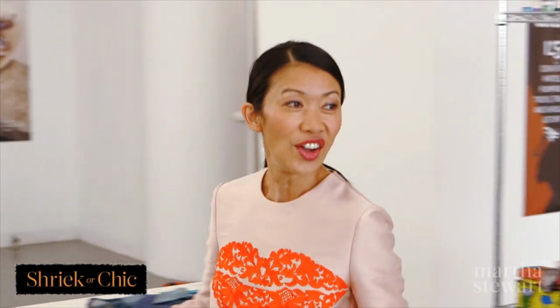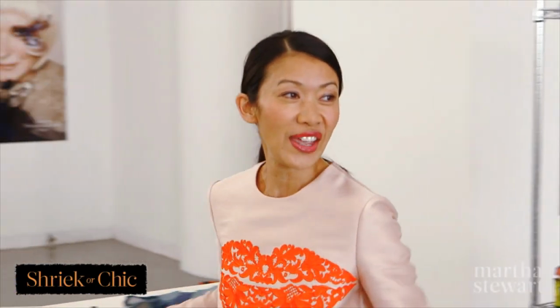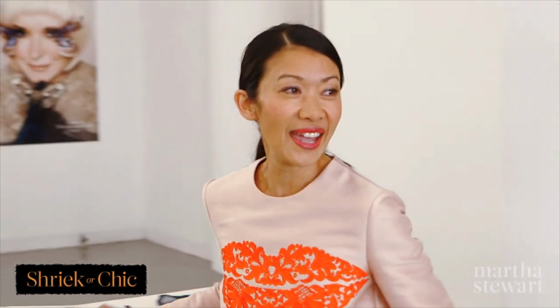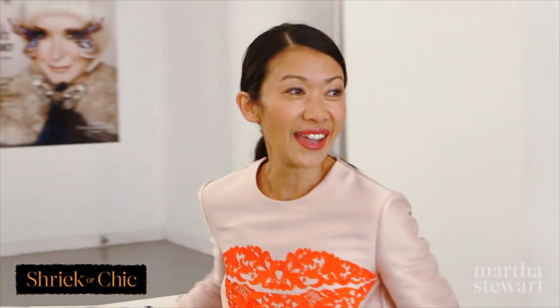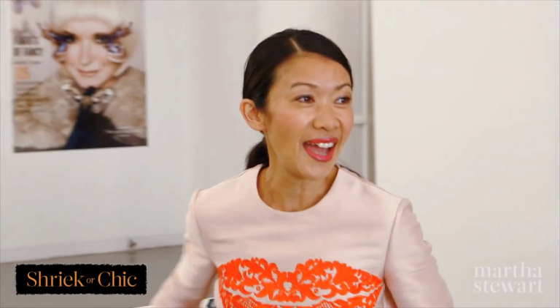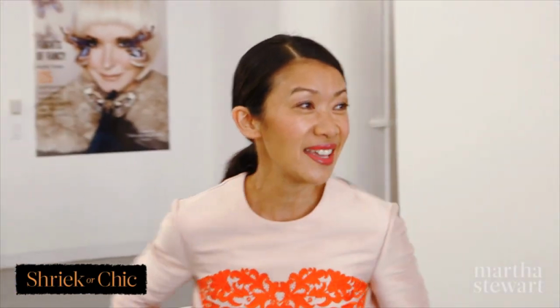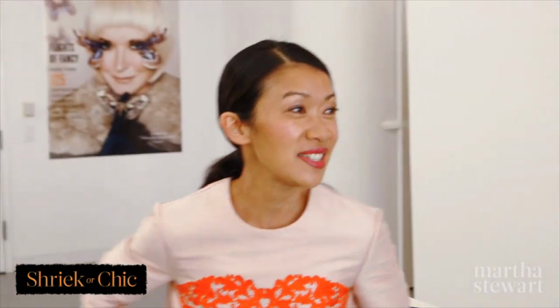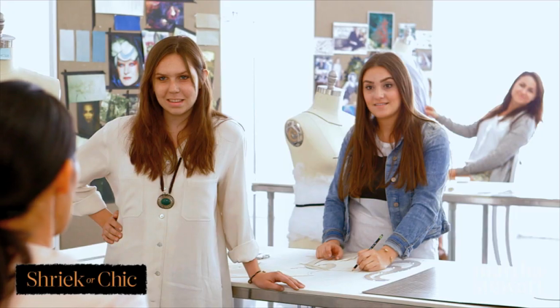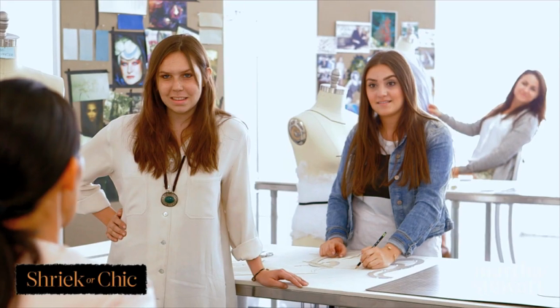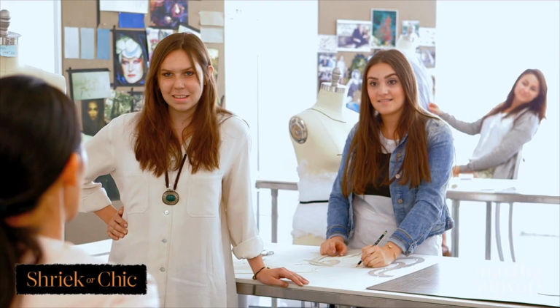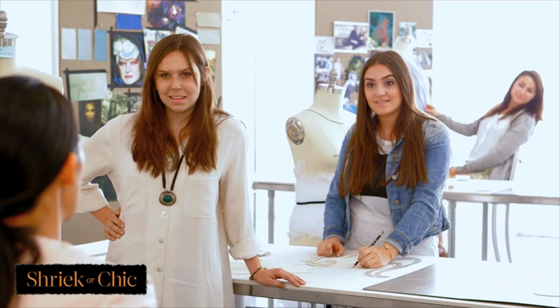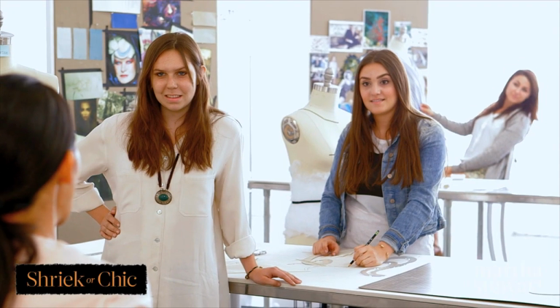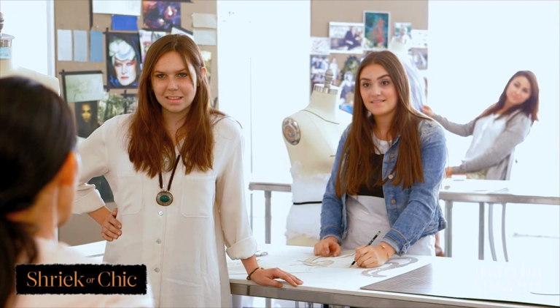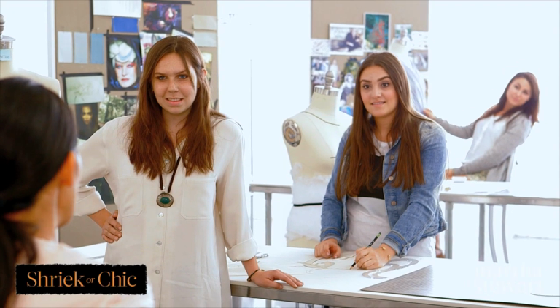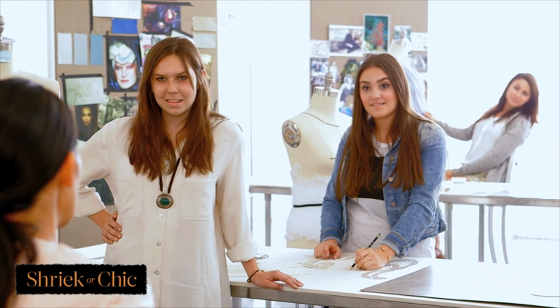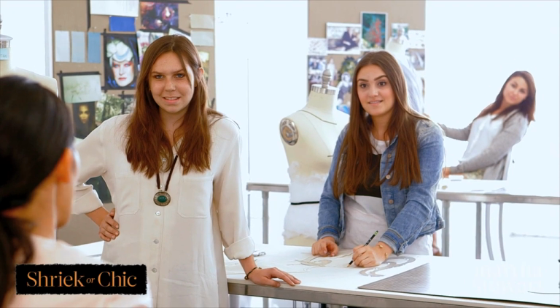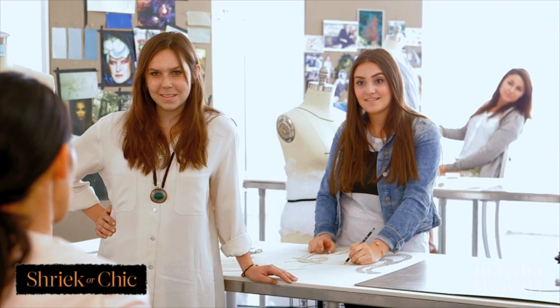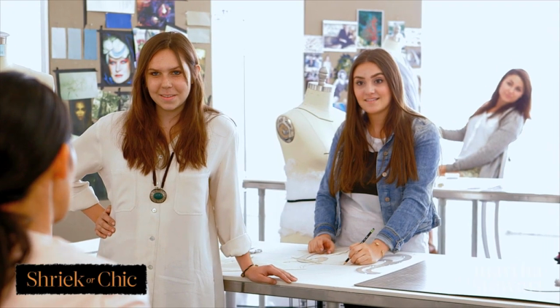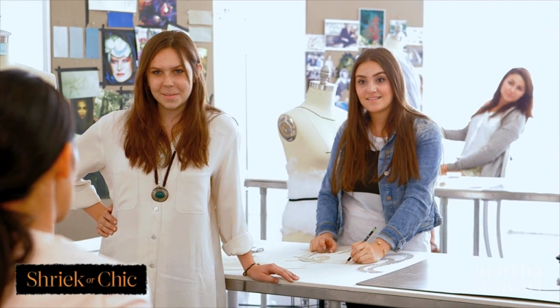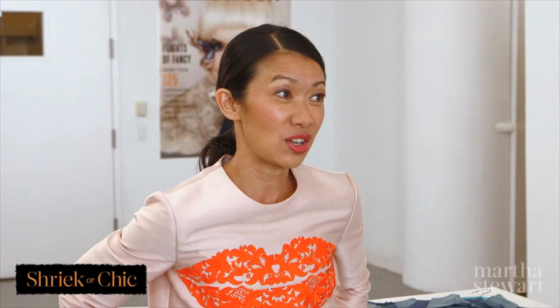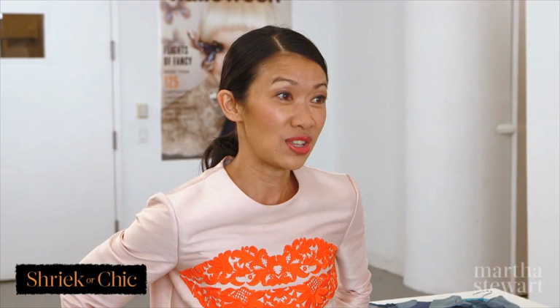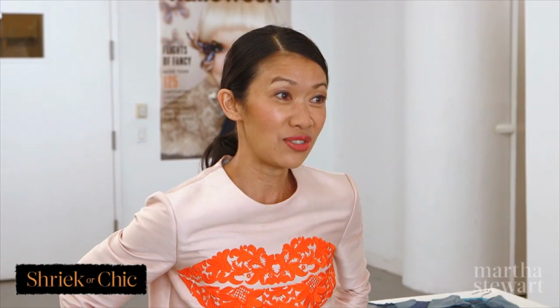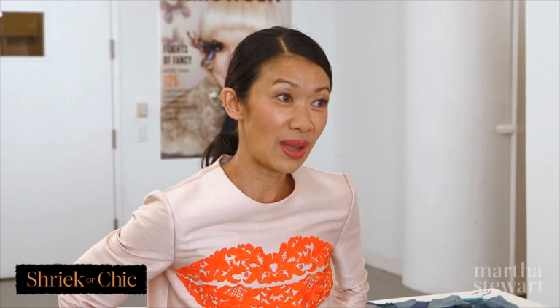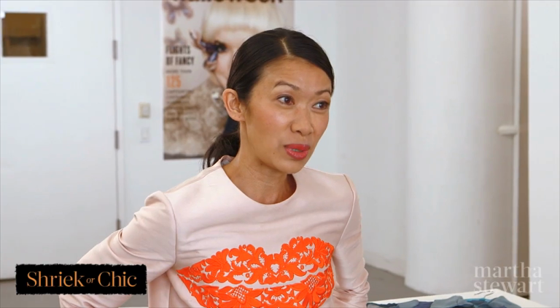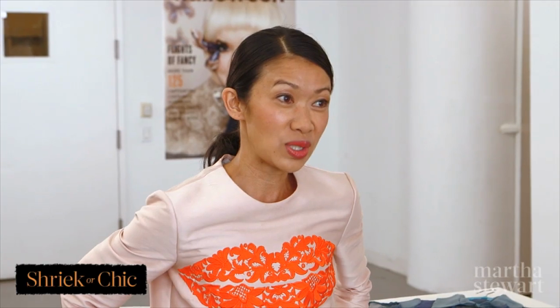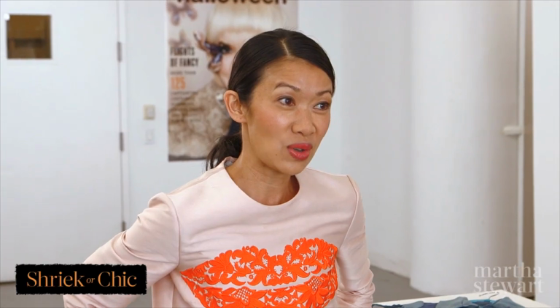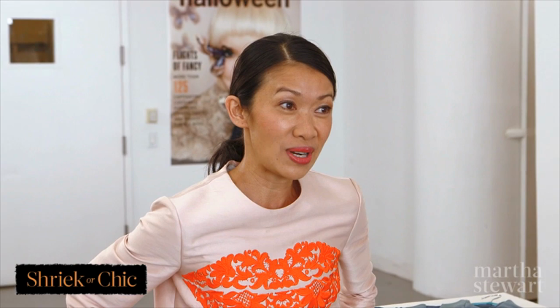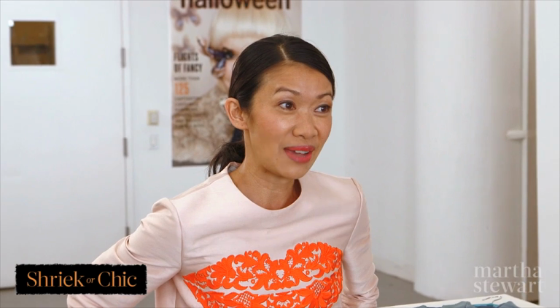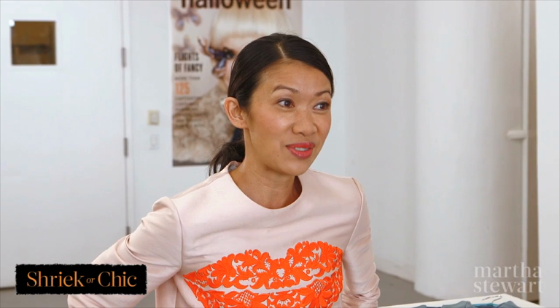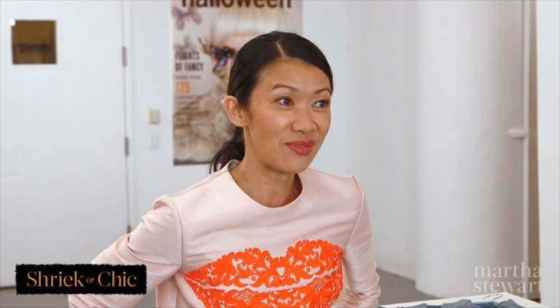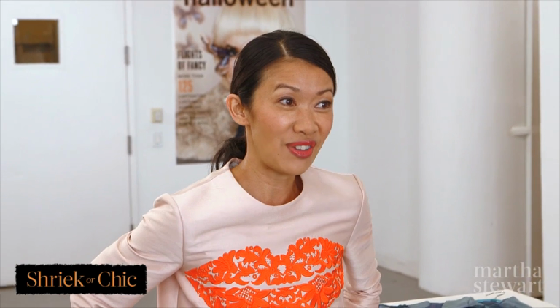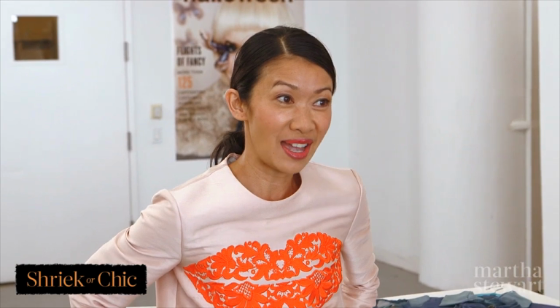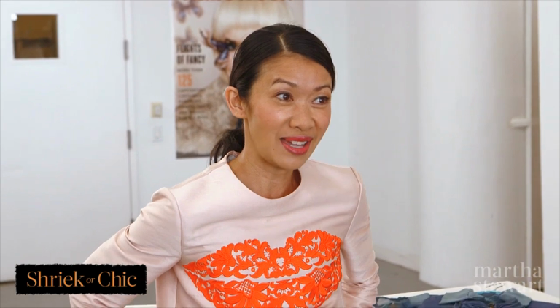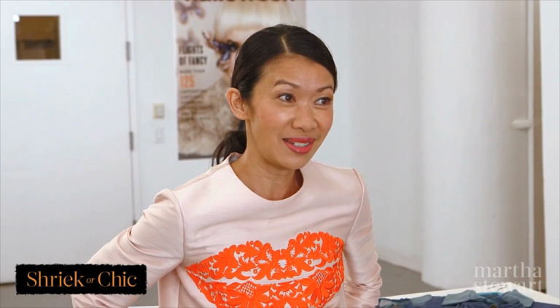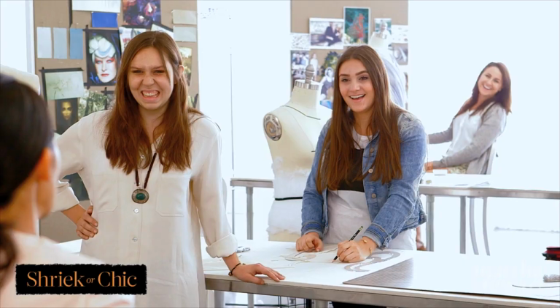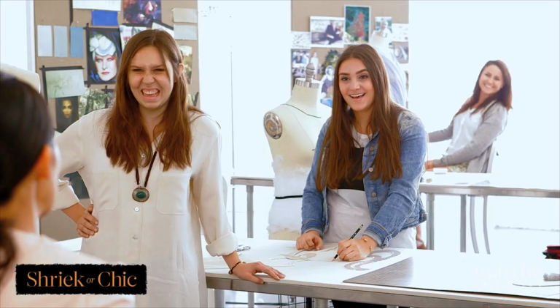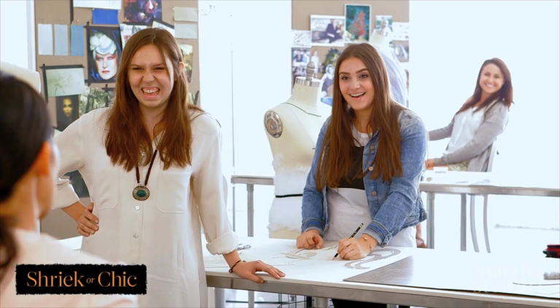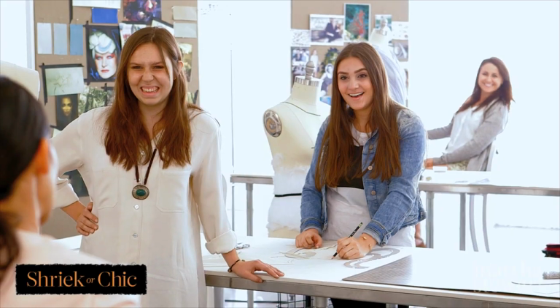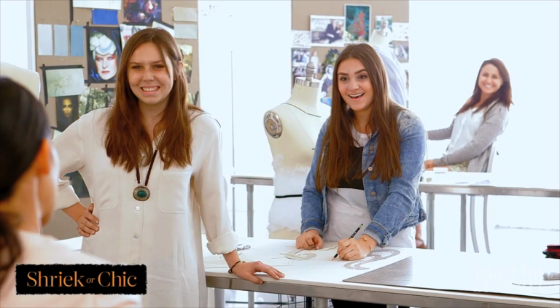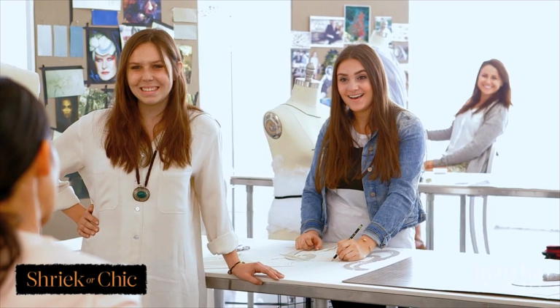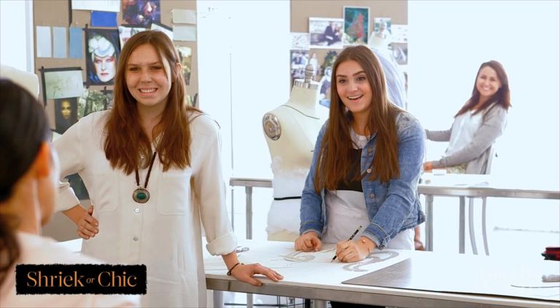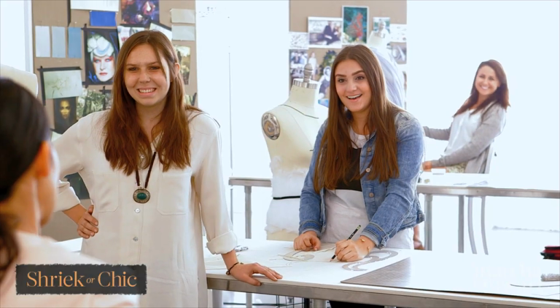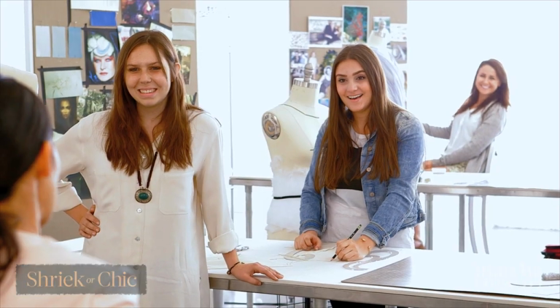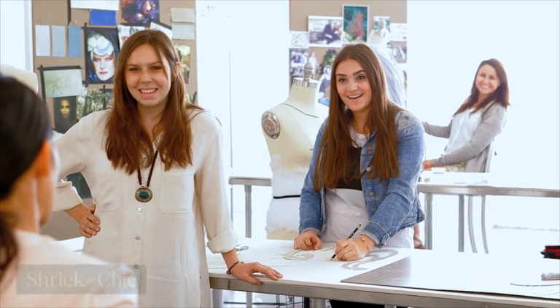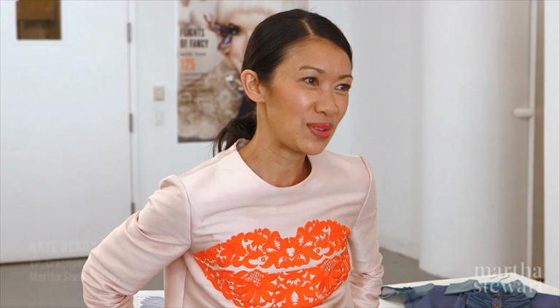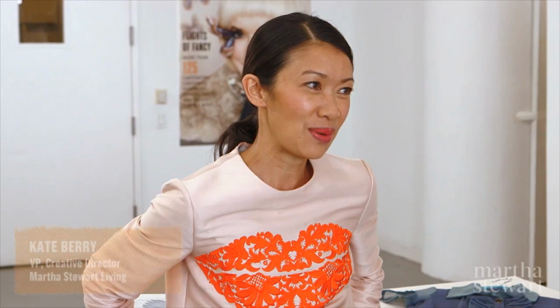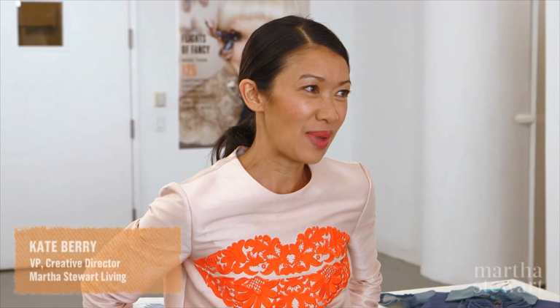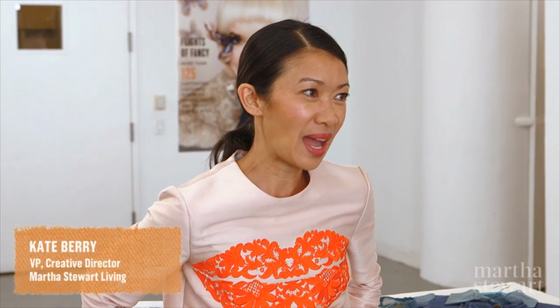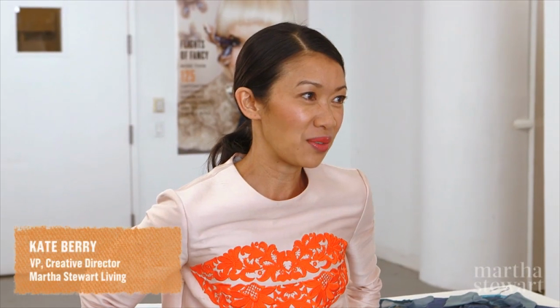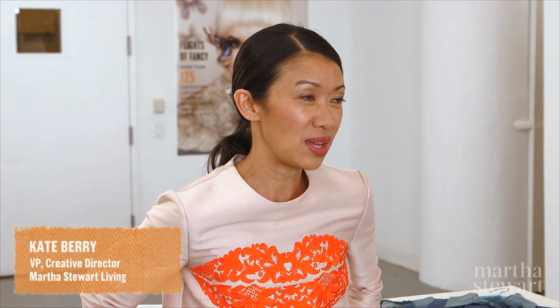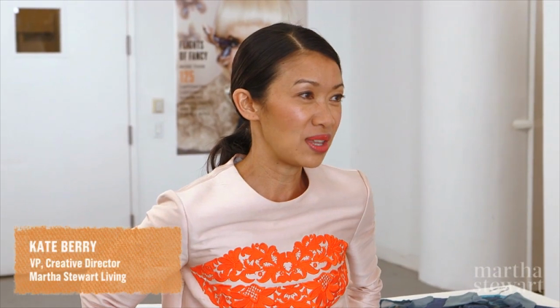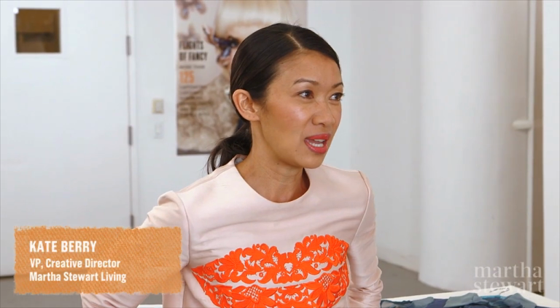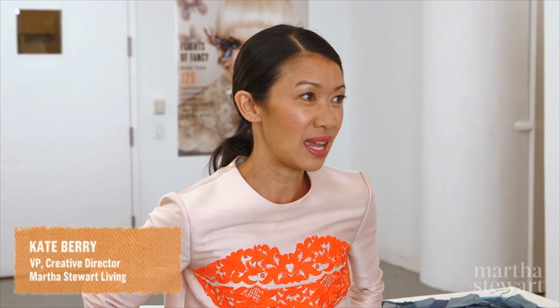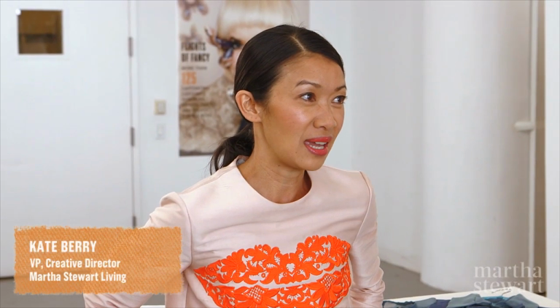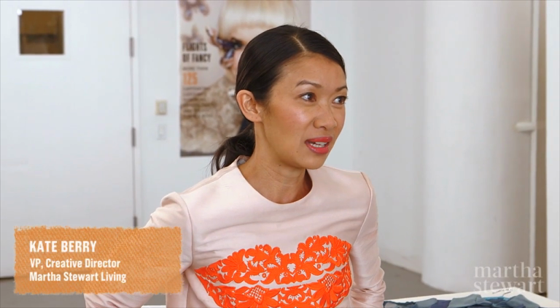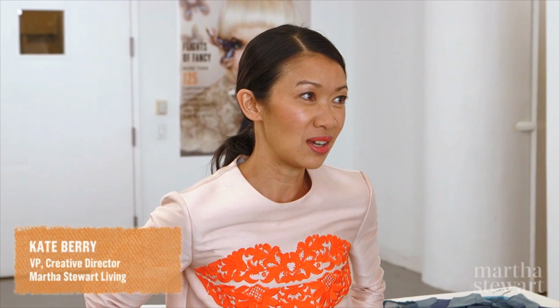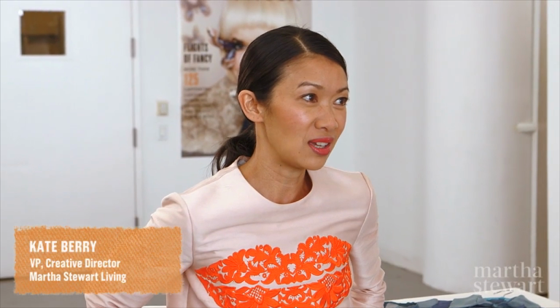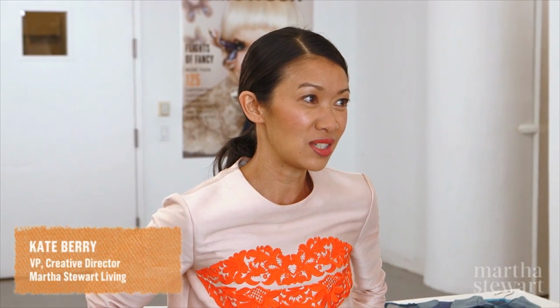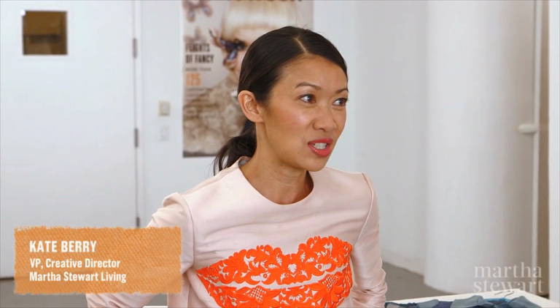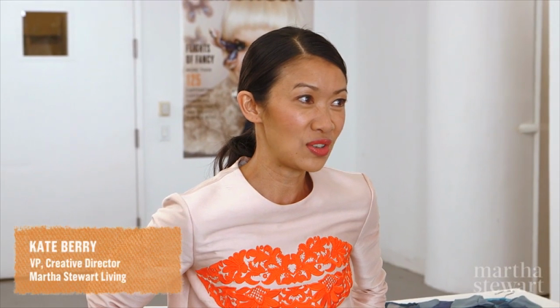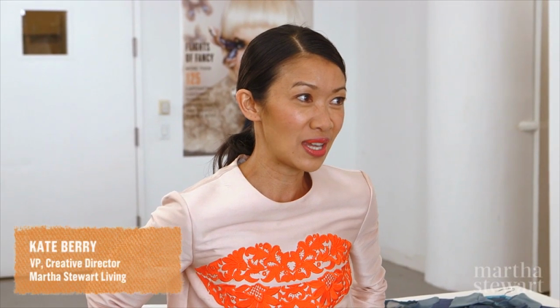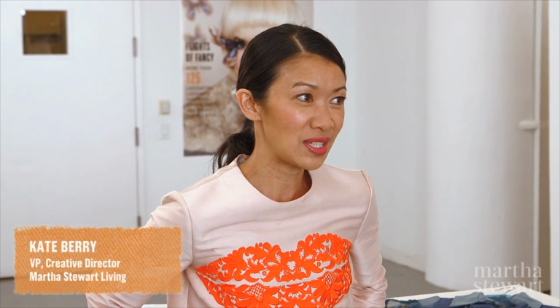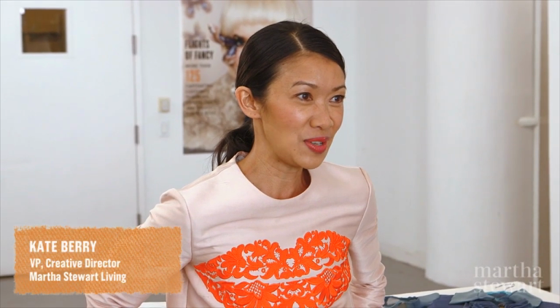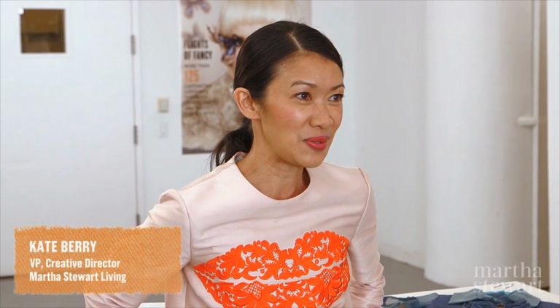Okay guys, you have $500 to go to the fabric store and have some fun. I'm so excited to see what you come back with, and I'll see you guys soon.